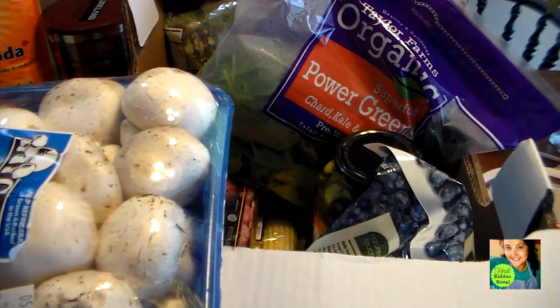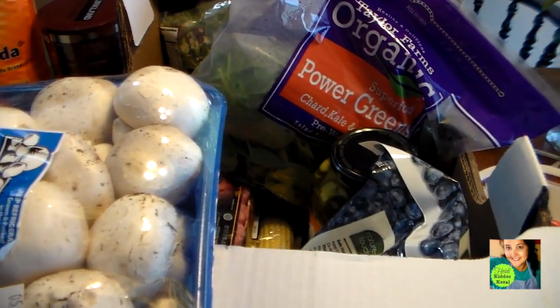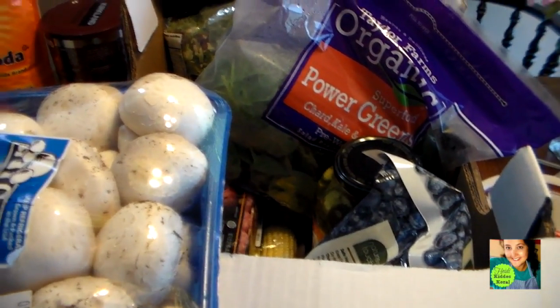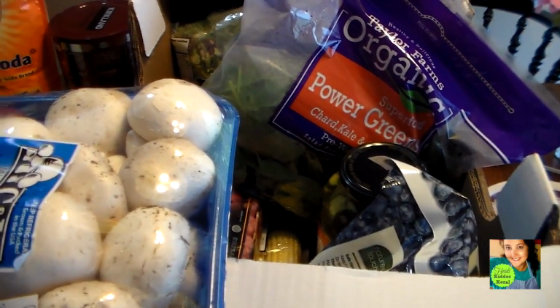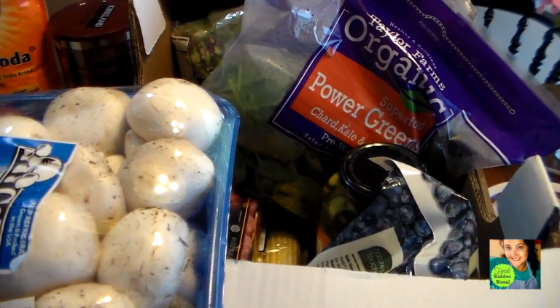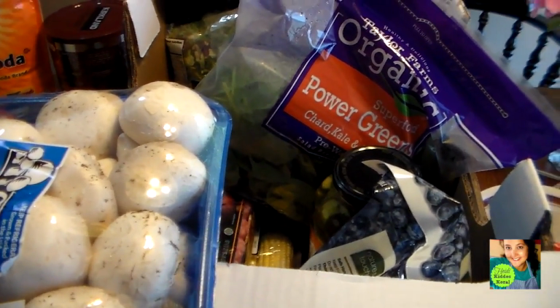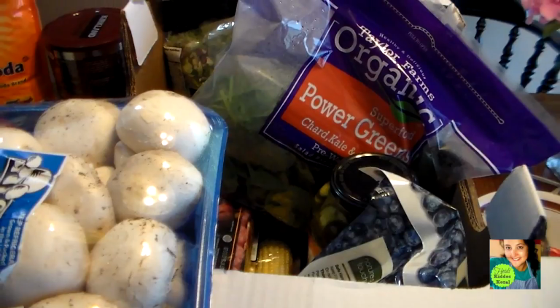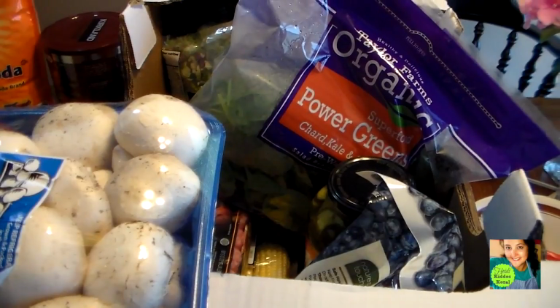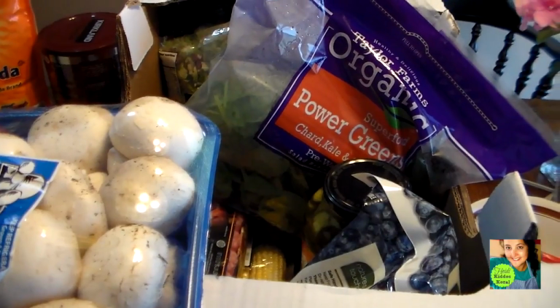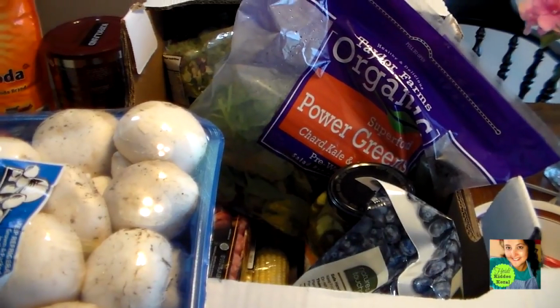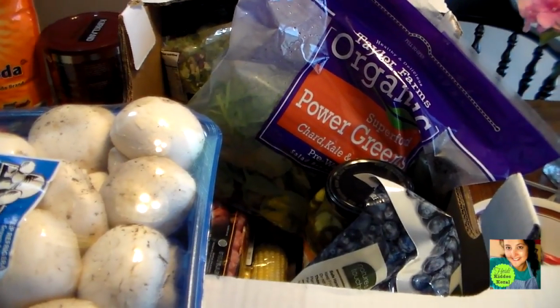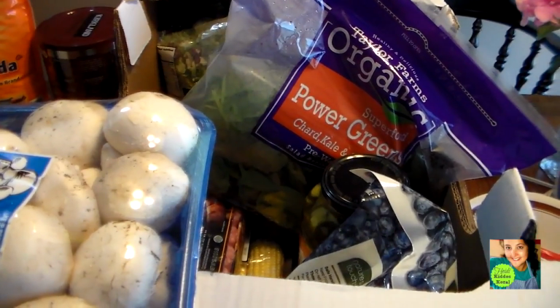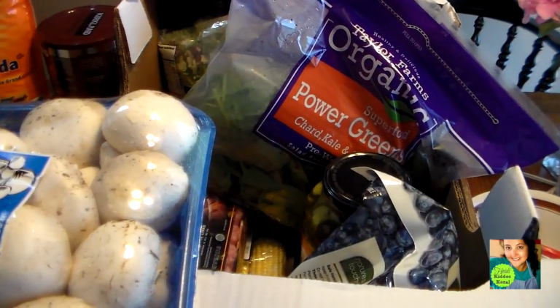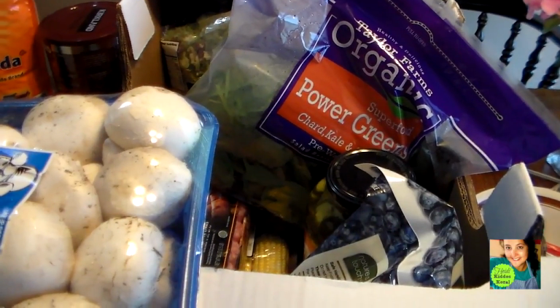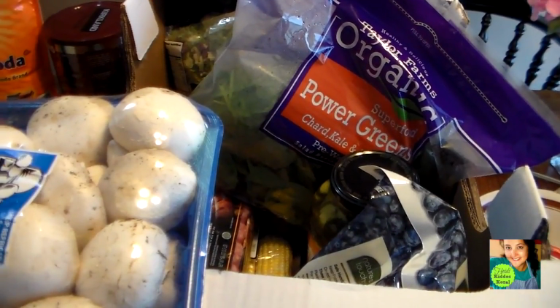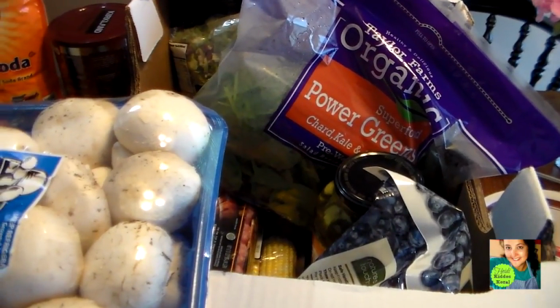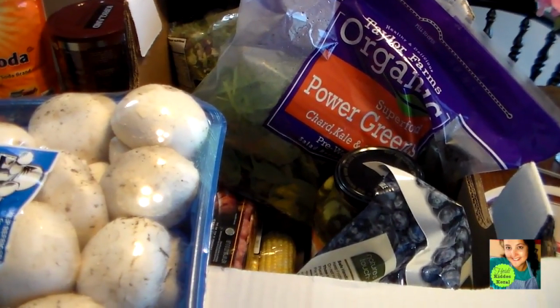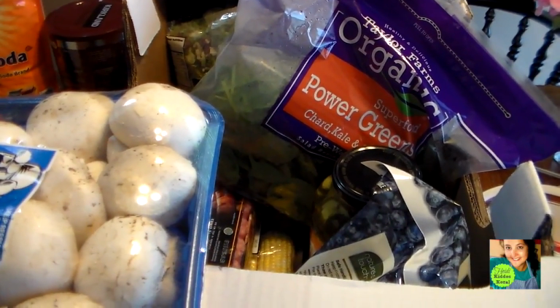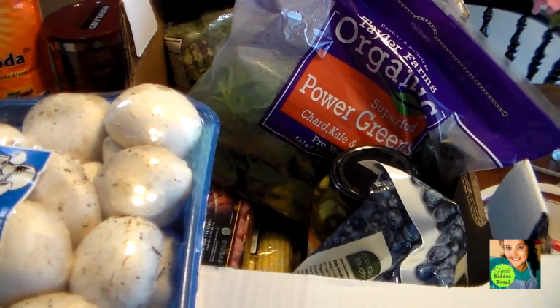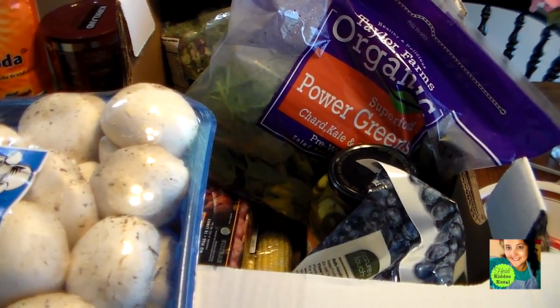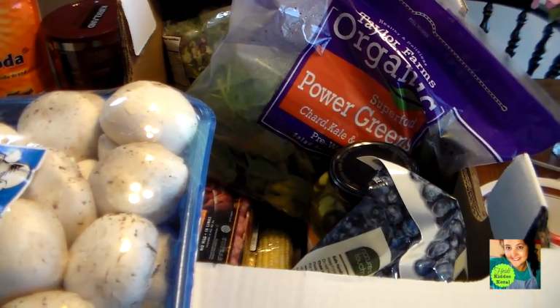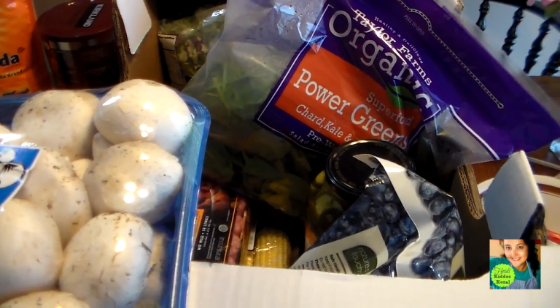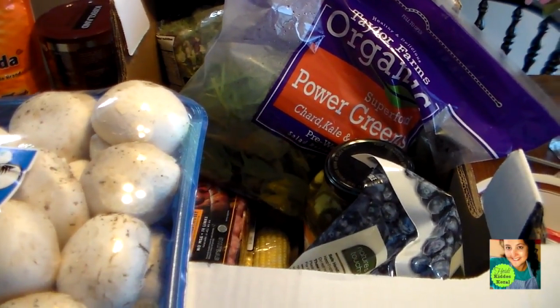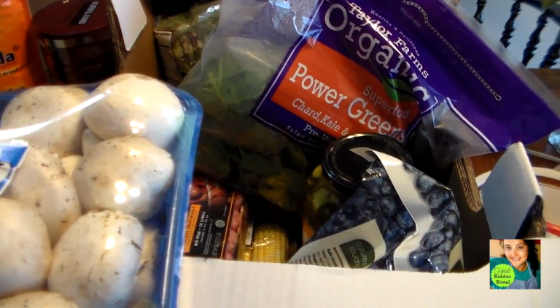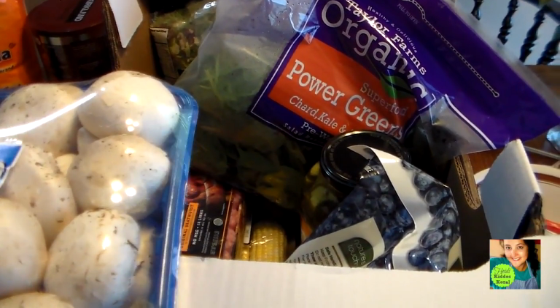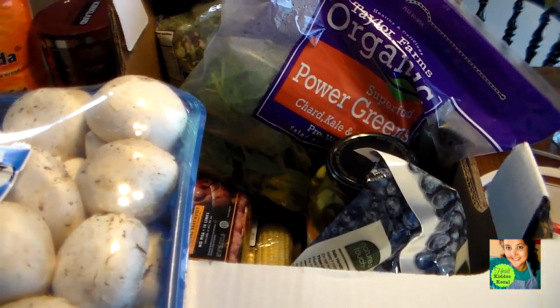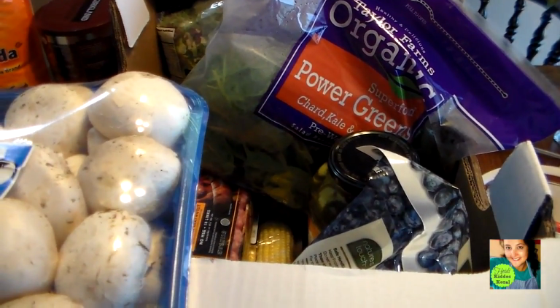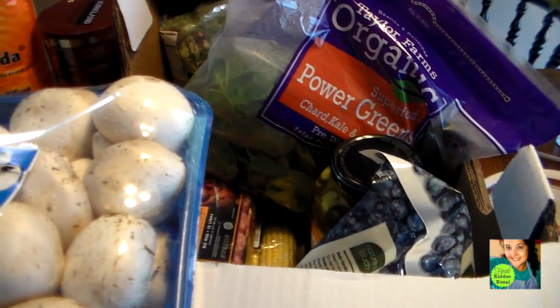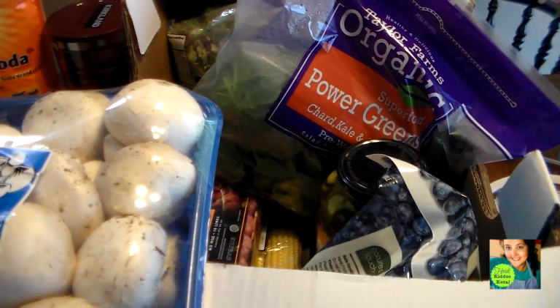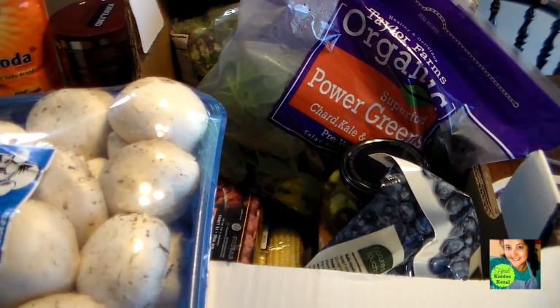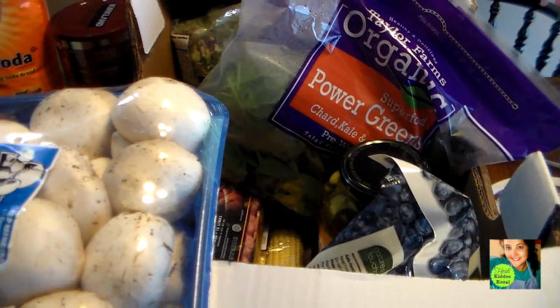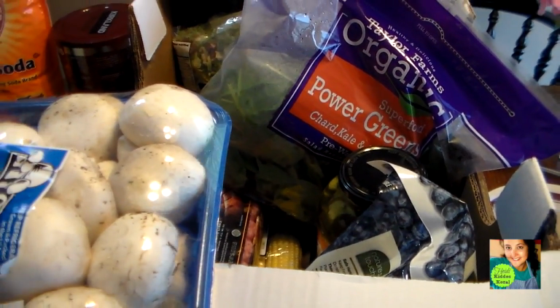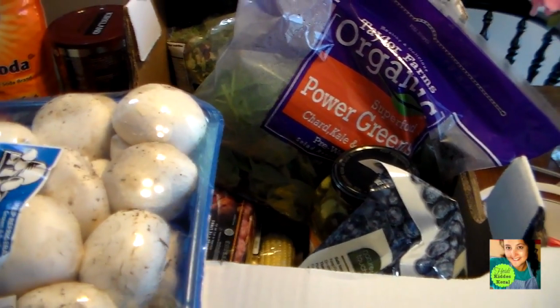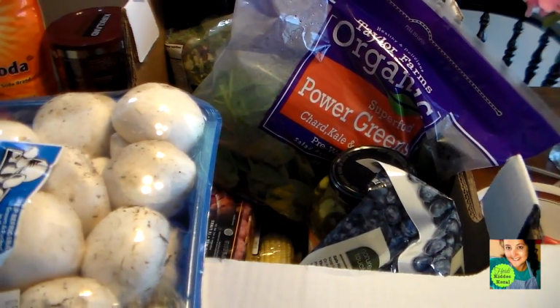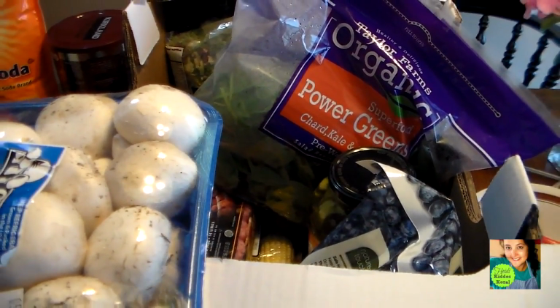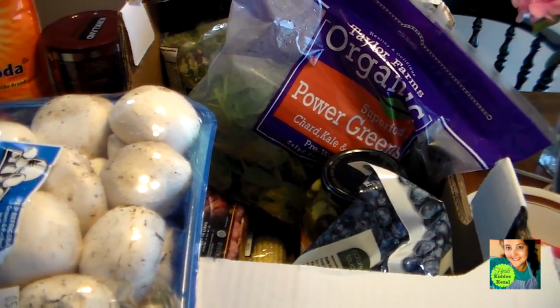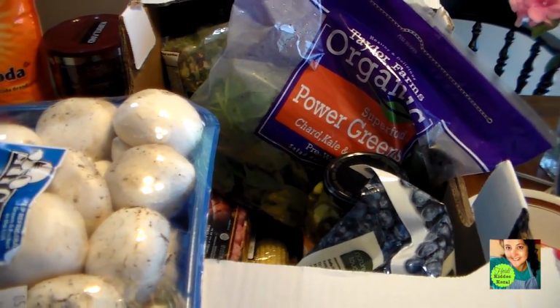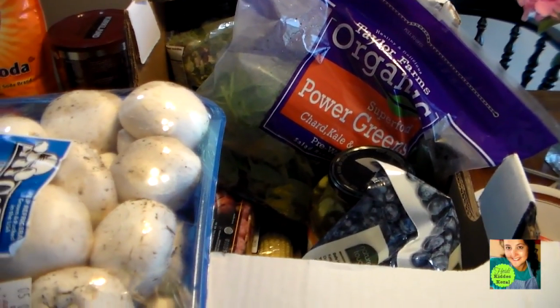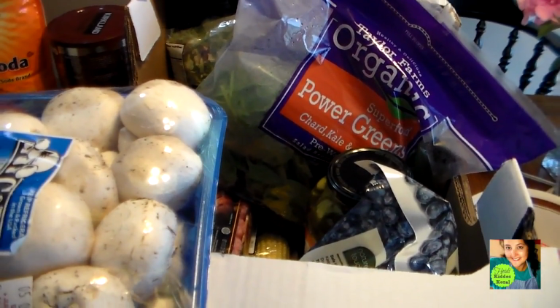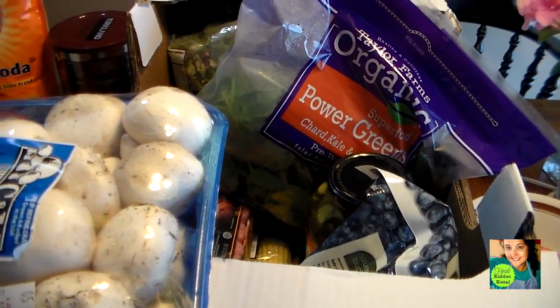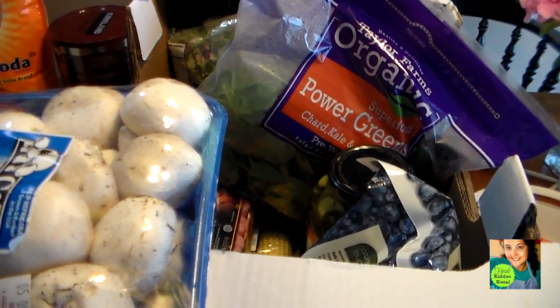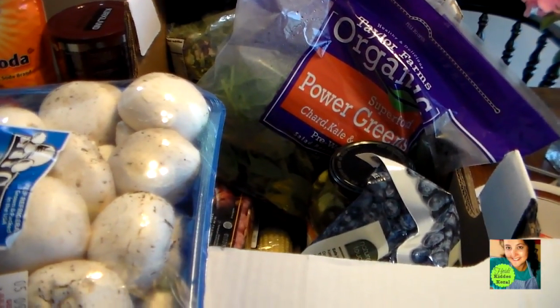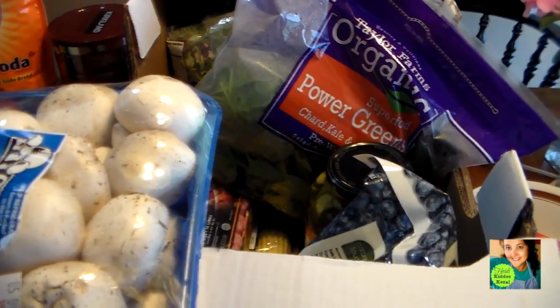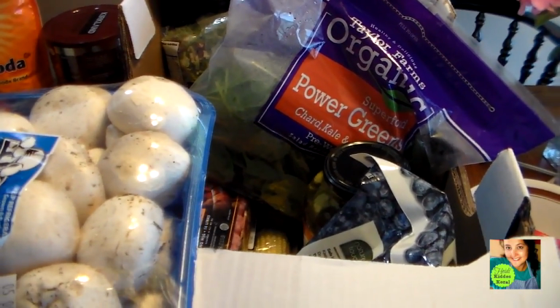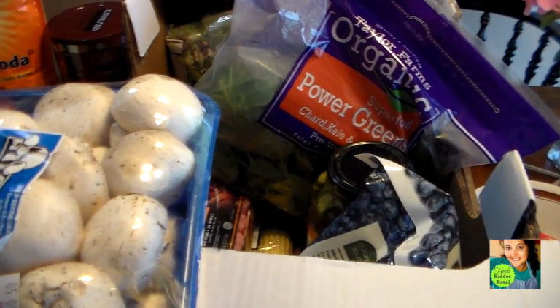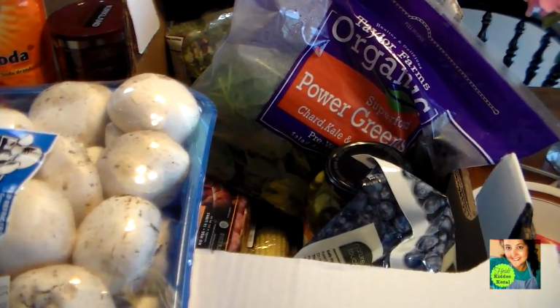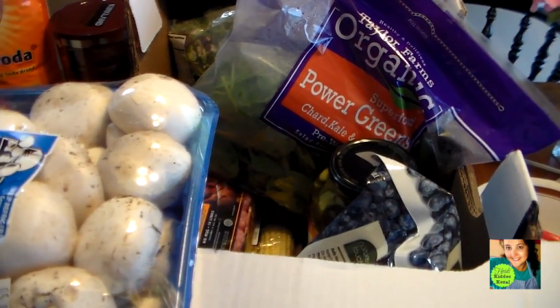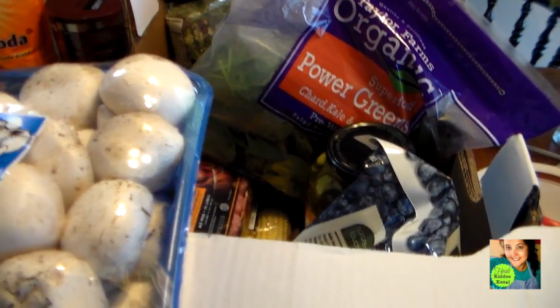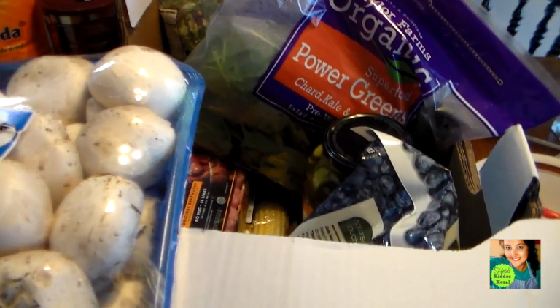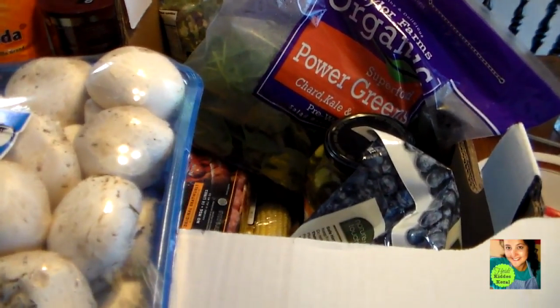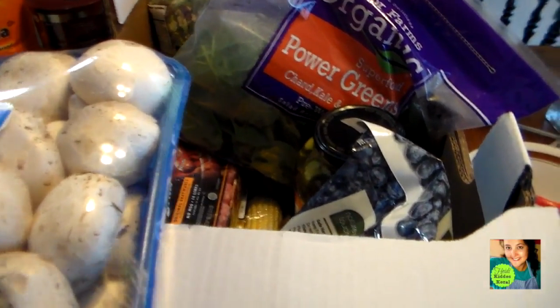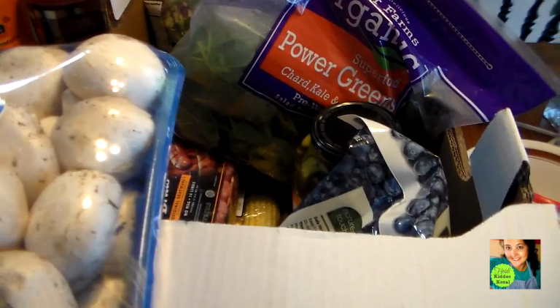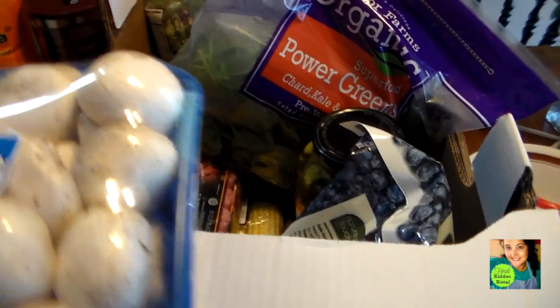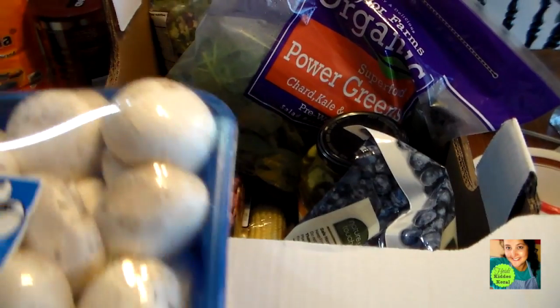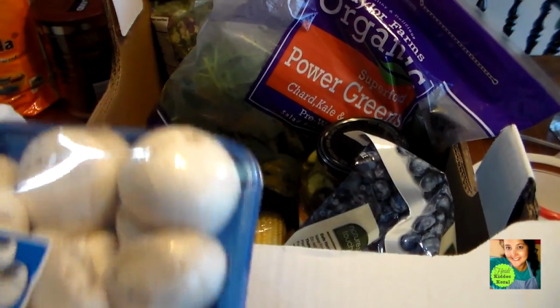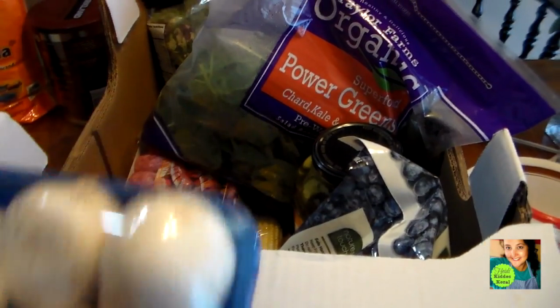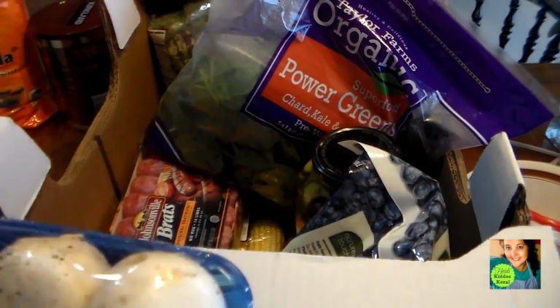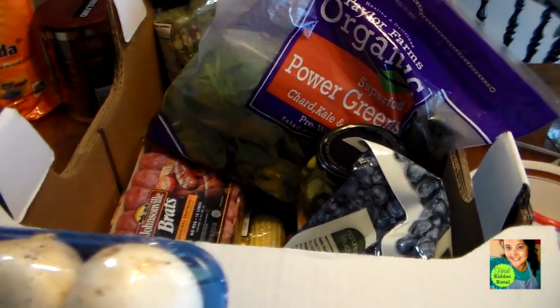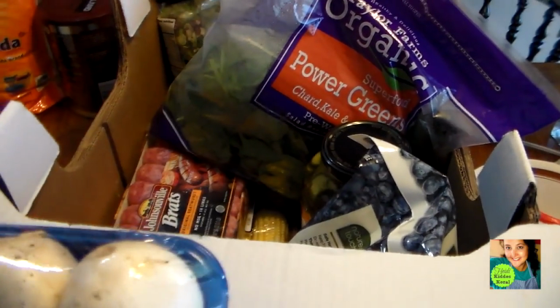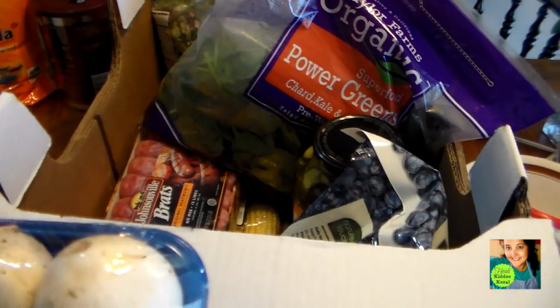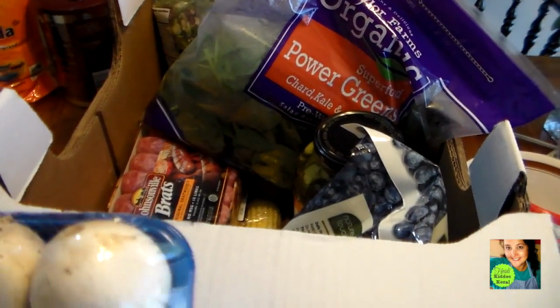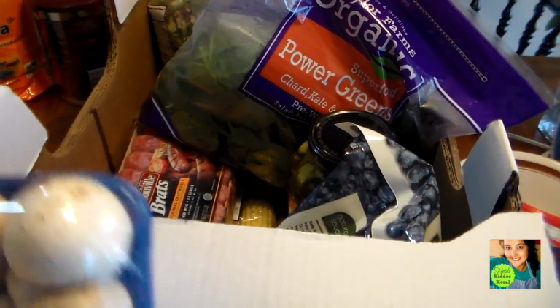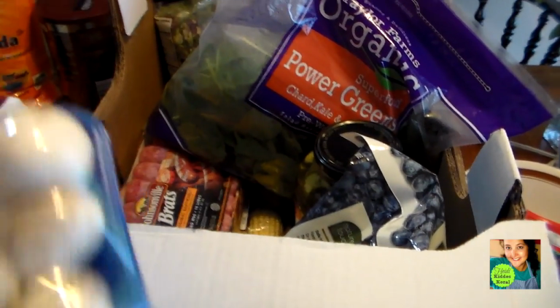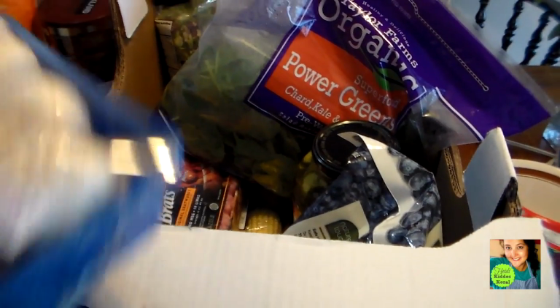This month I bought a few extra things because we have Memorial Day and Mother's Day, so I just bought a few extra things.